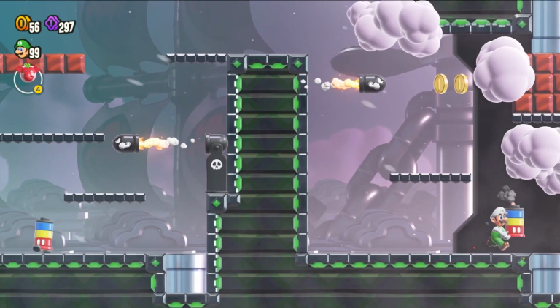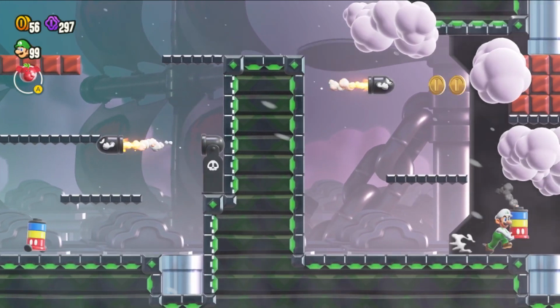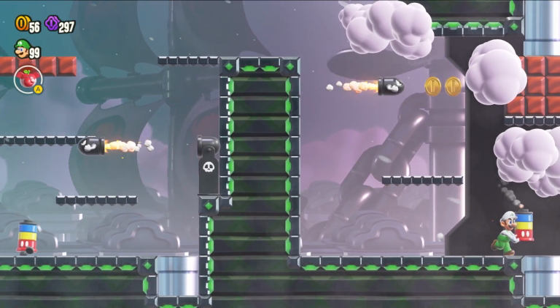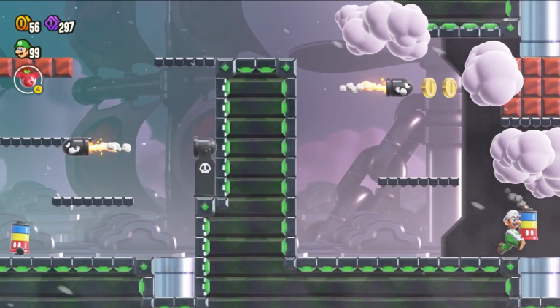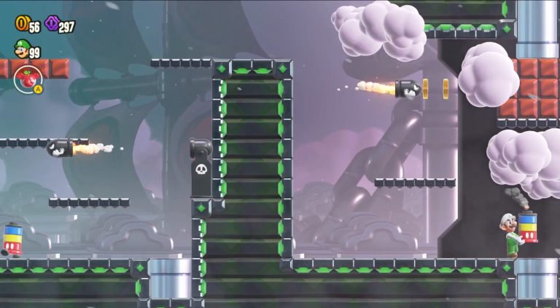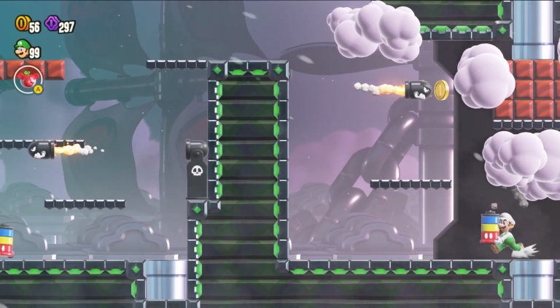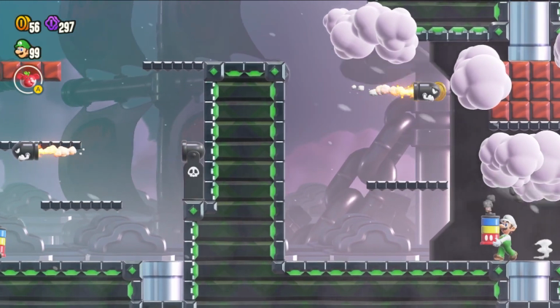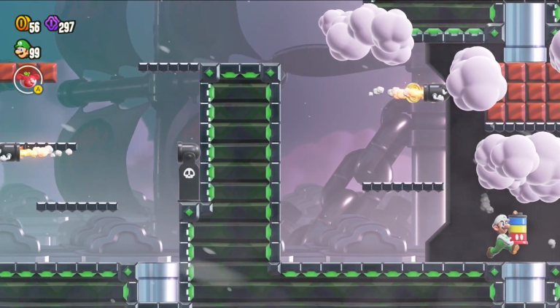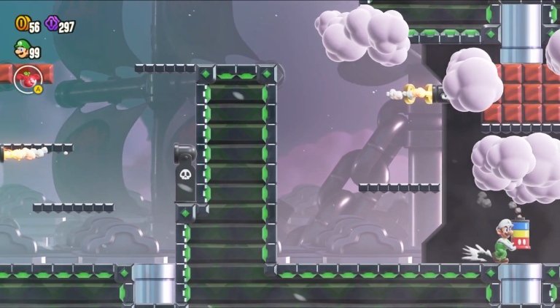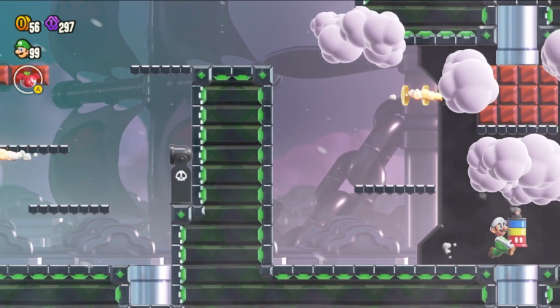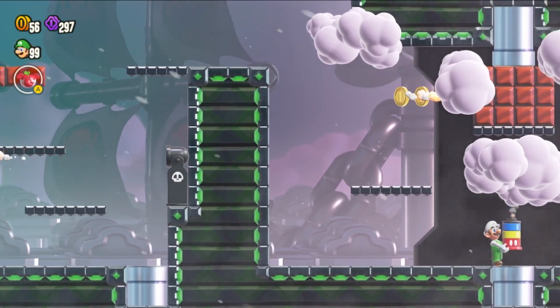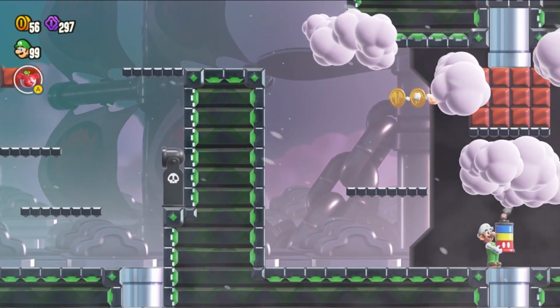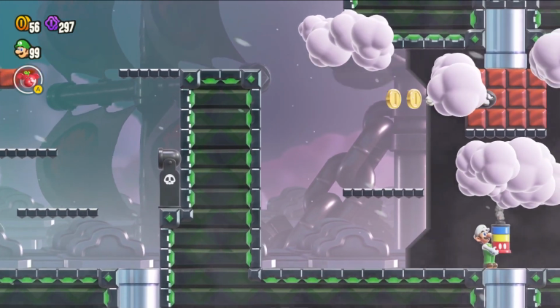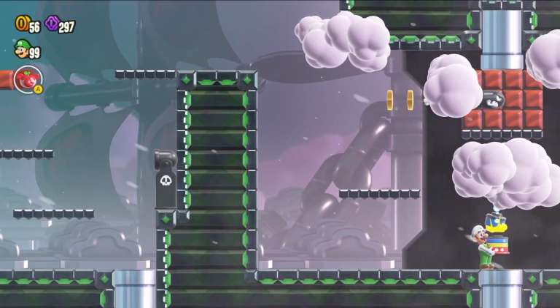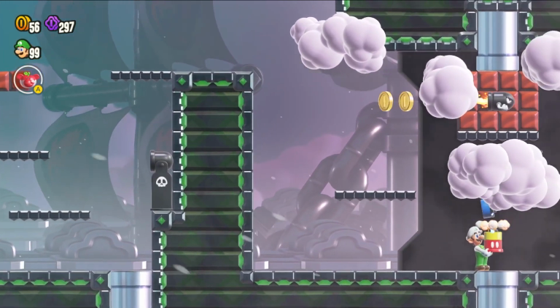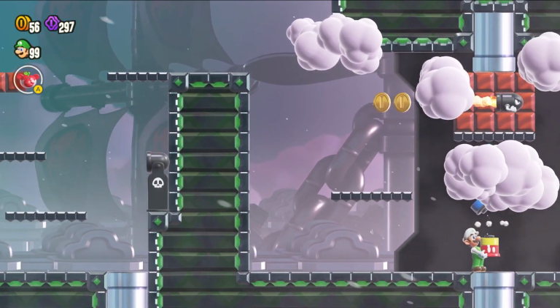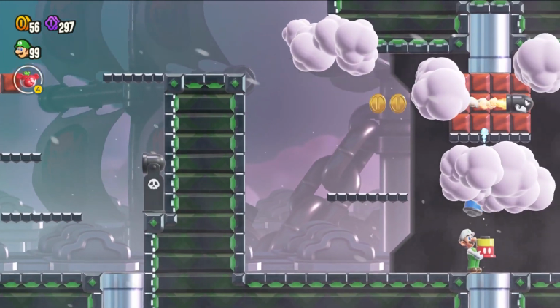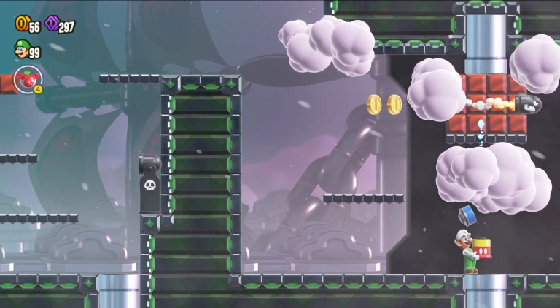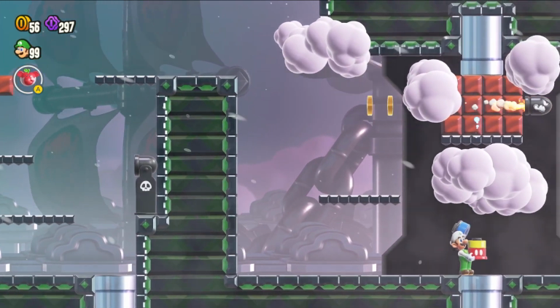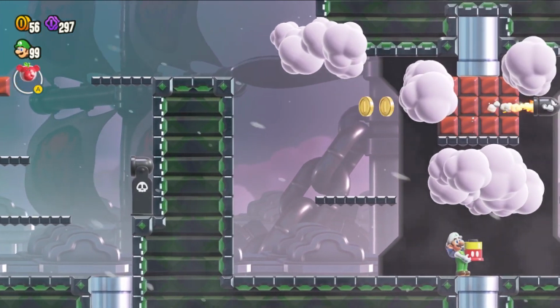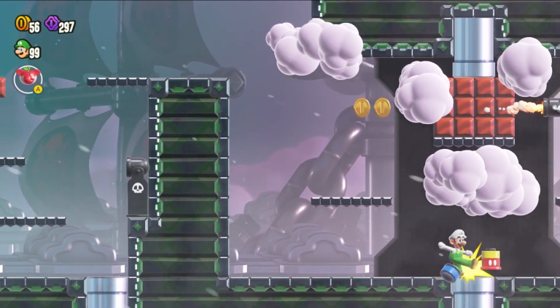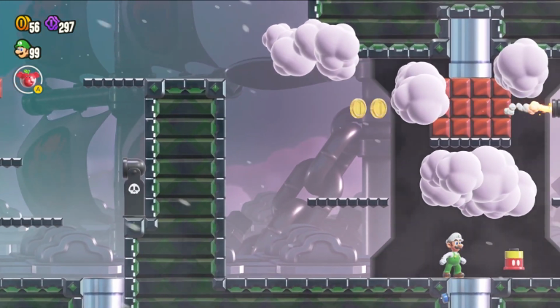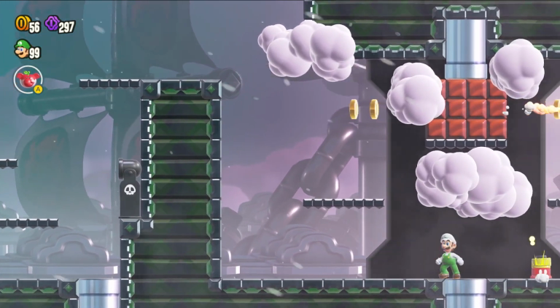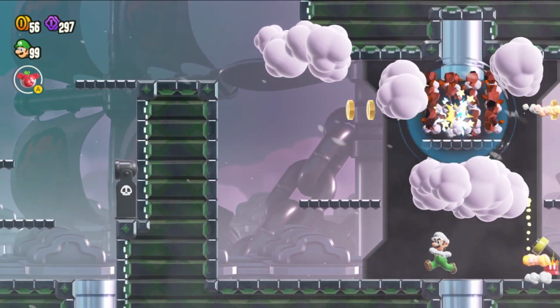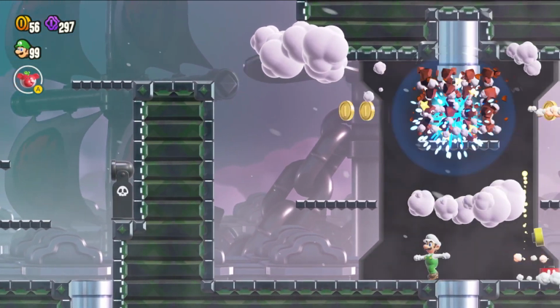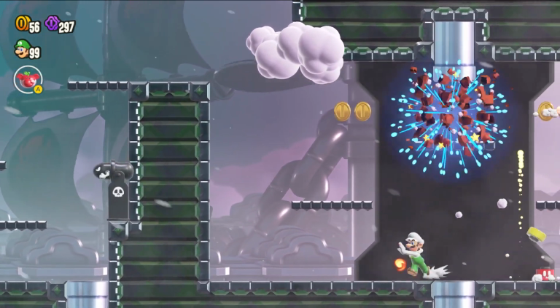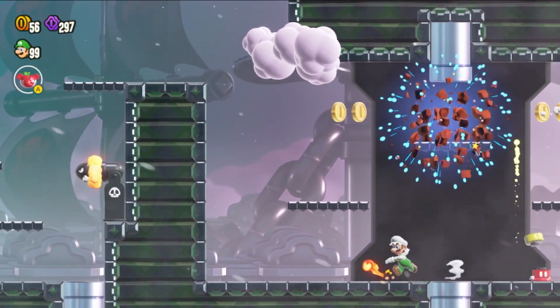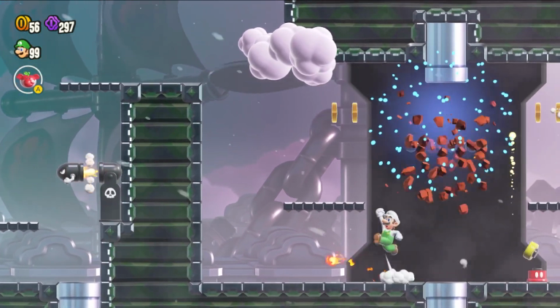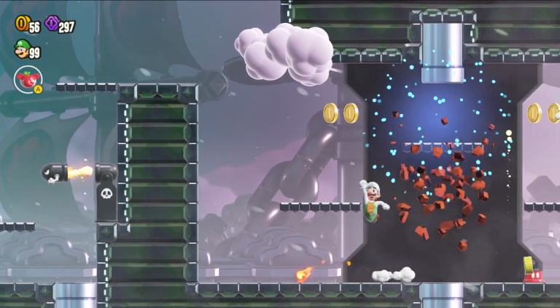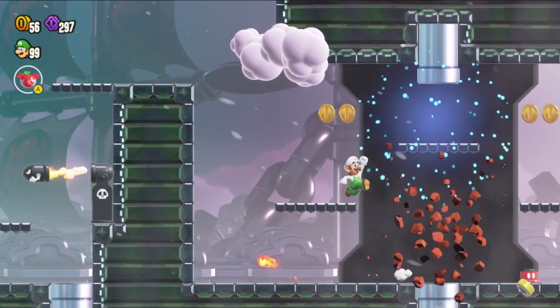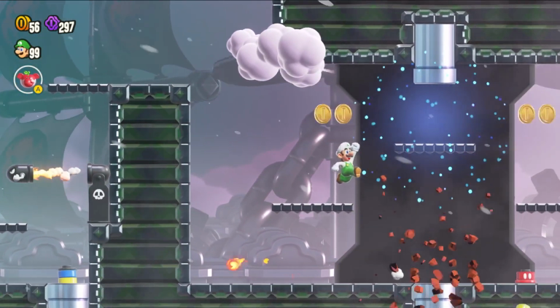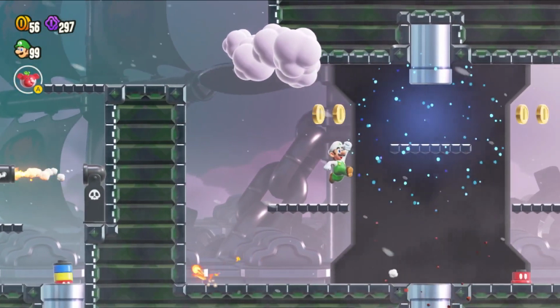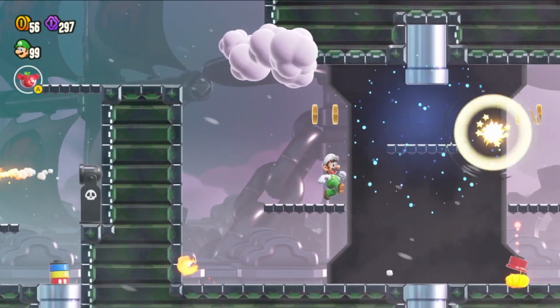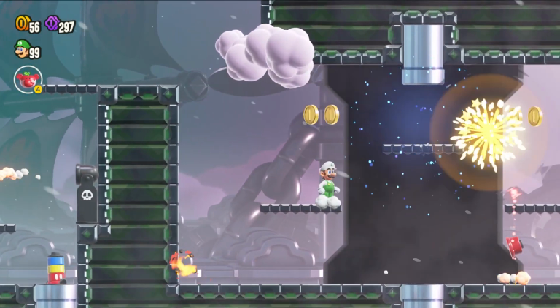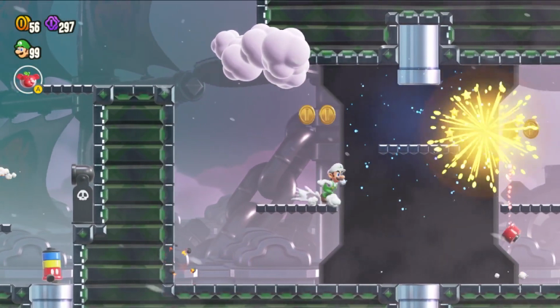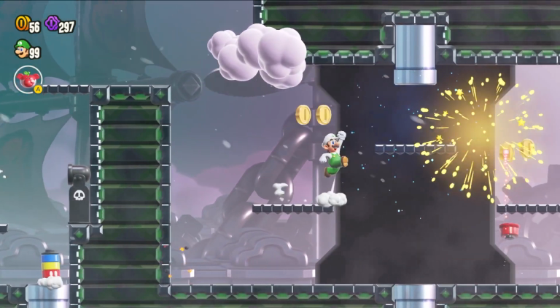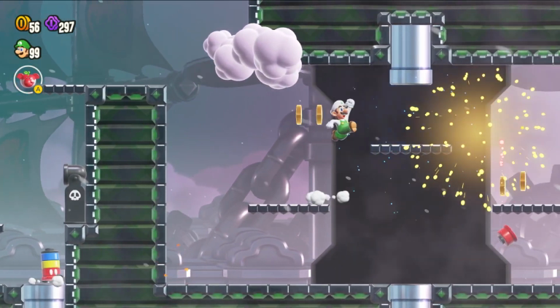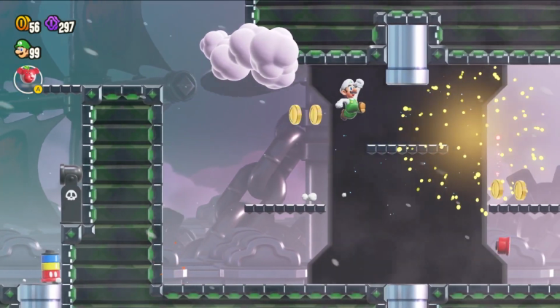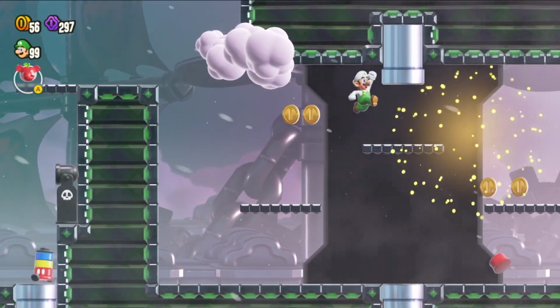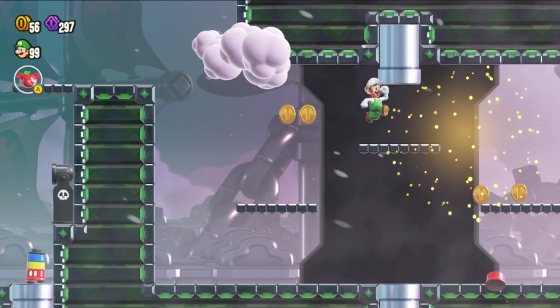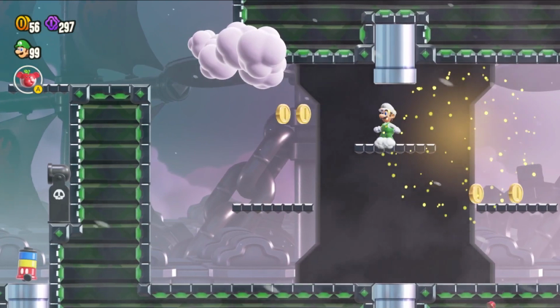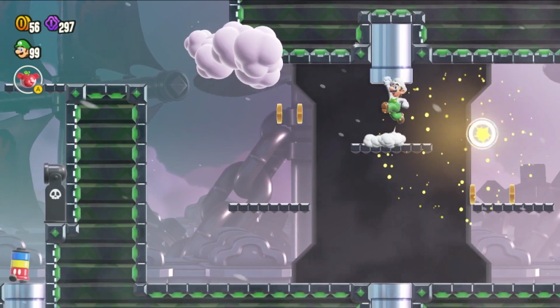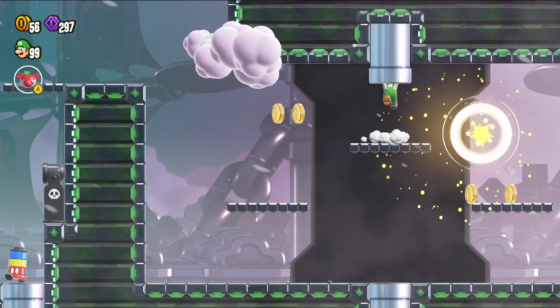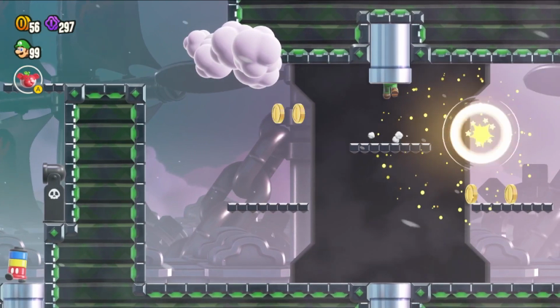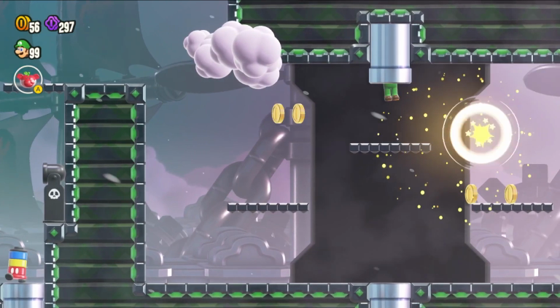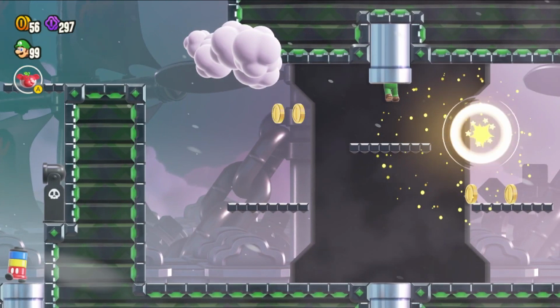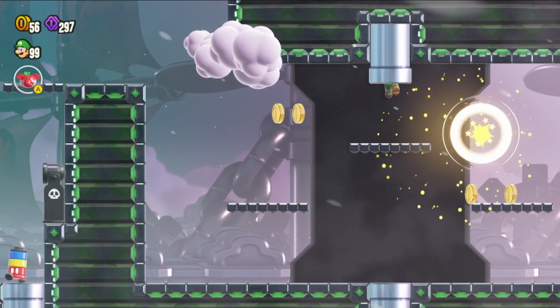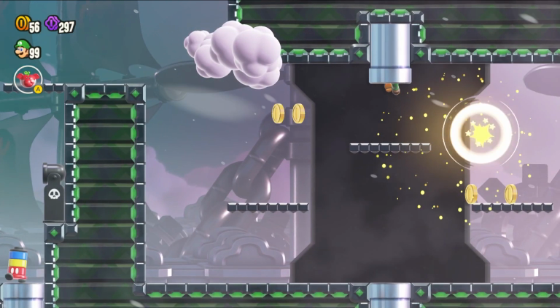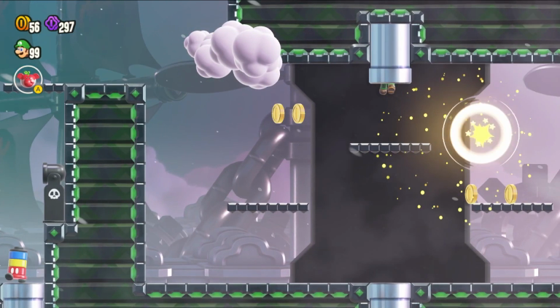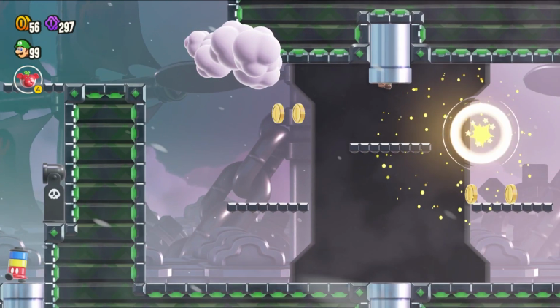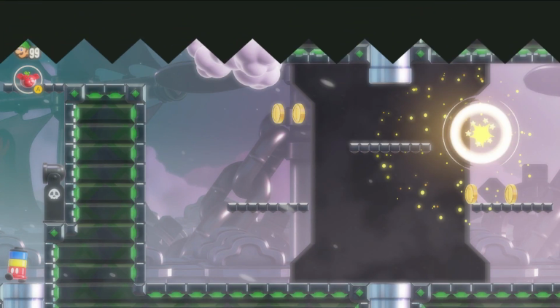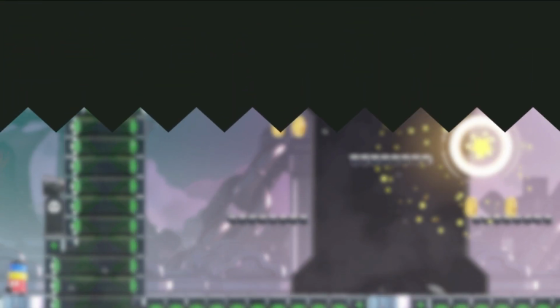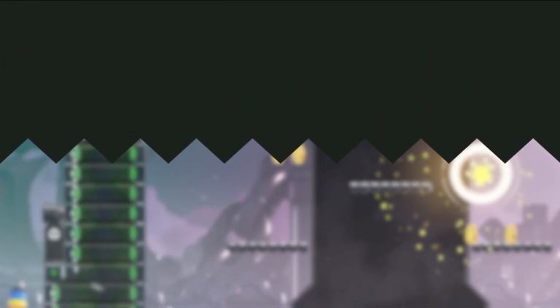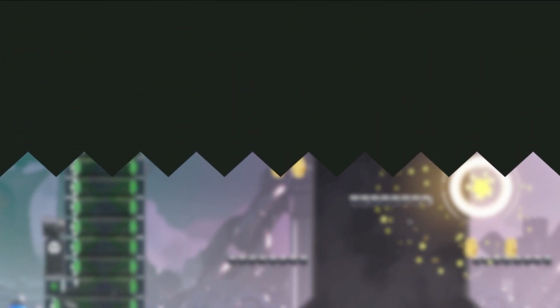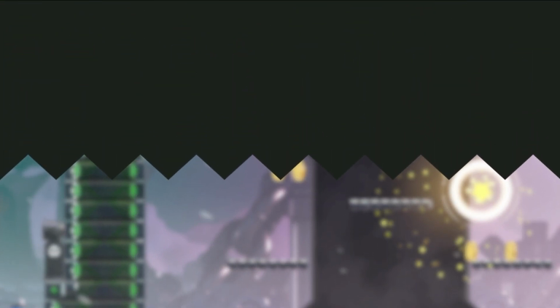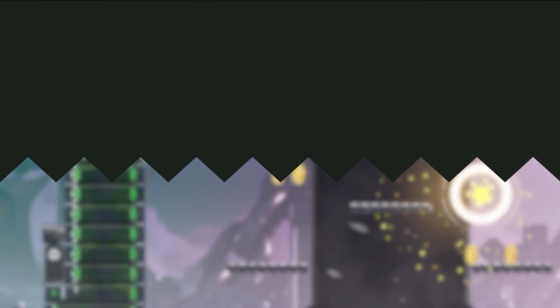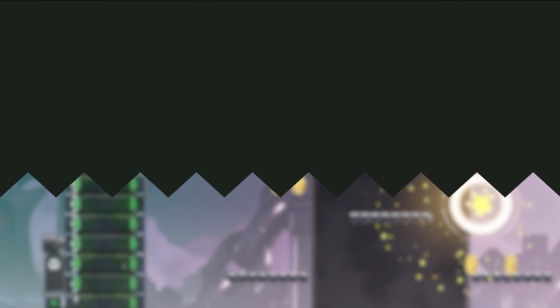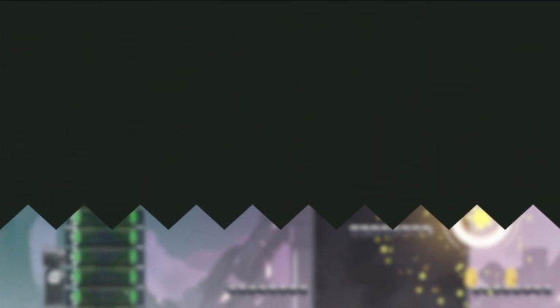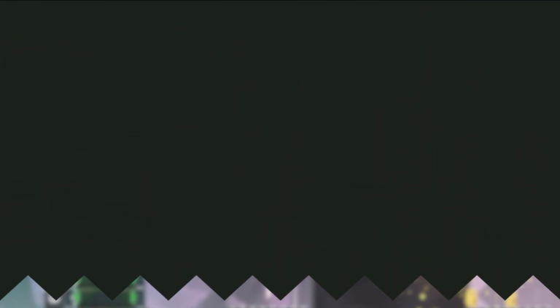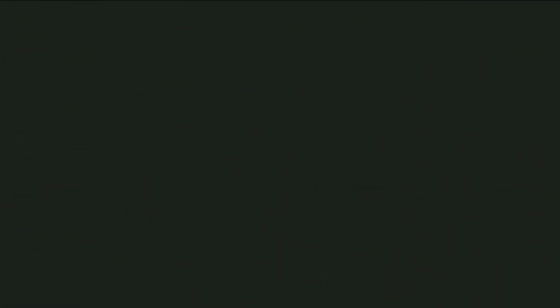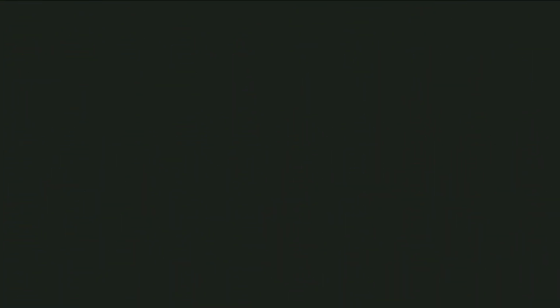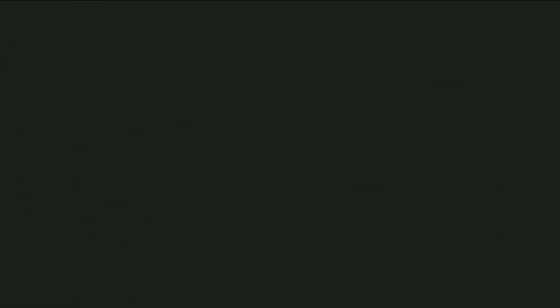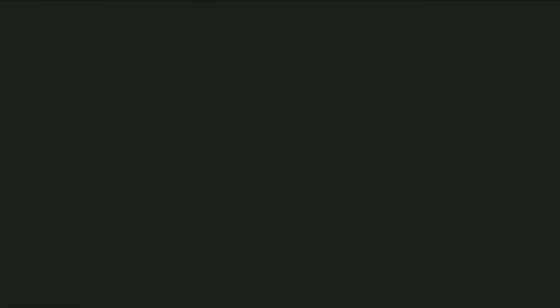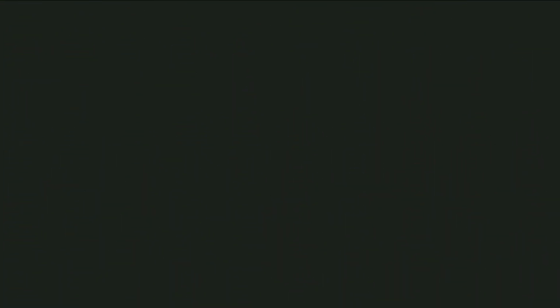To get the second Flower Coin, you're going to want to use fireworks to shoot these blocks here. It'll give you access to a pipe where you can collect your second Flower Coin.